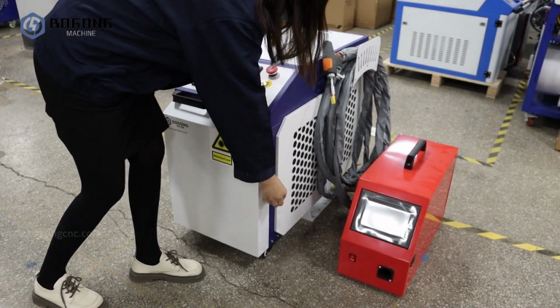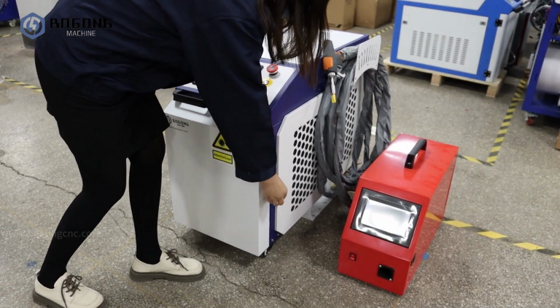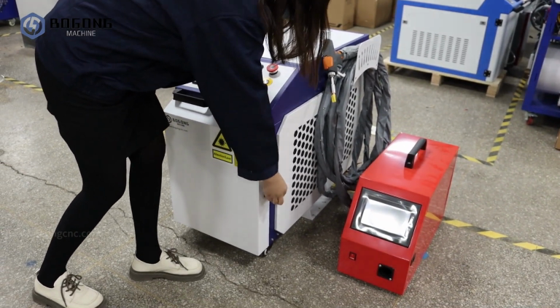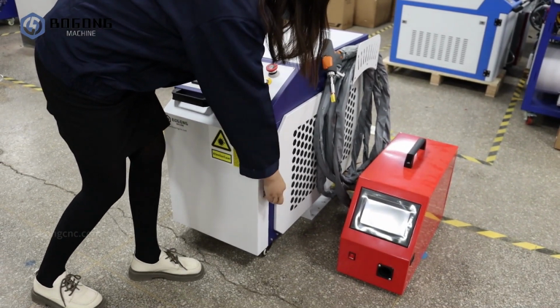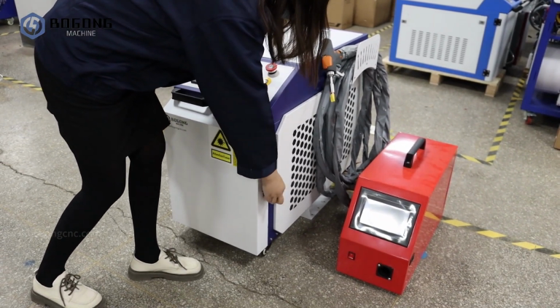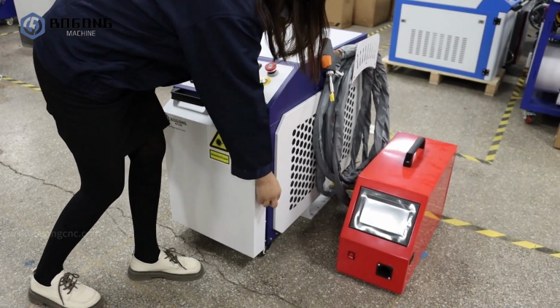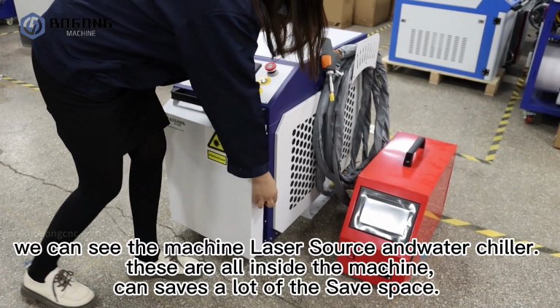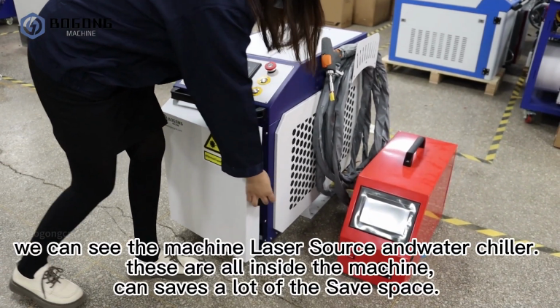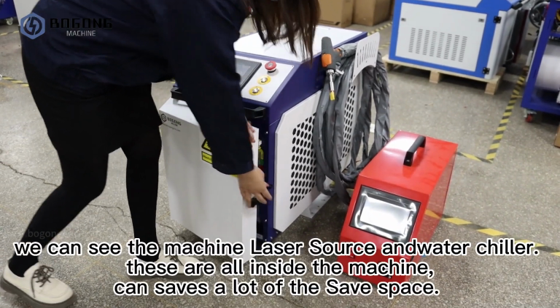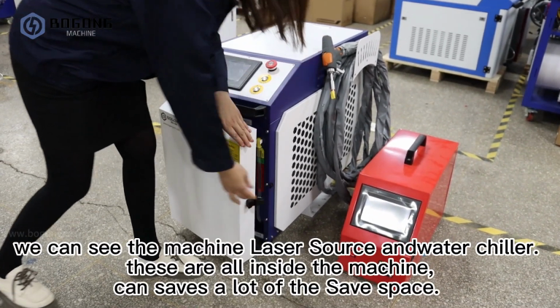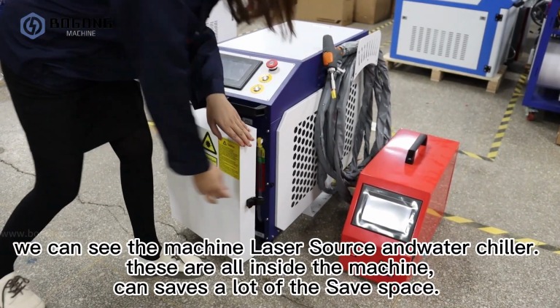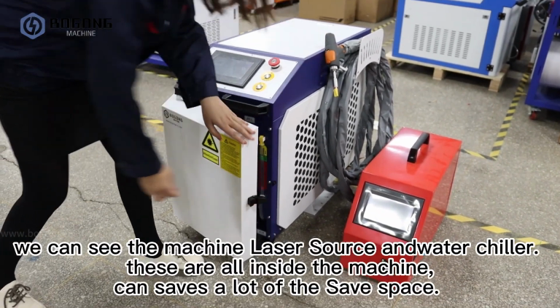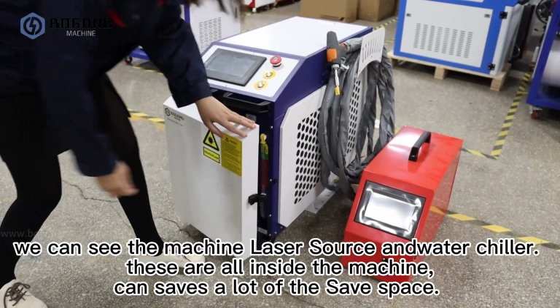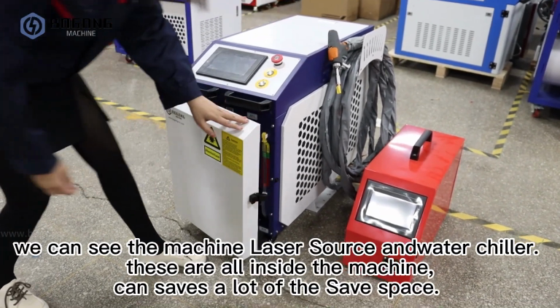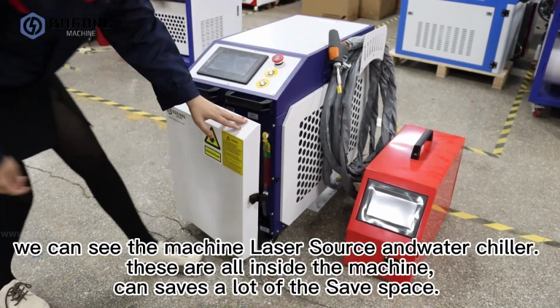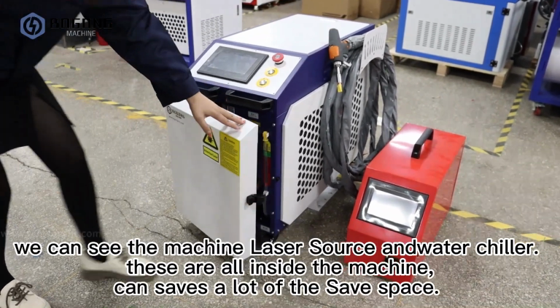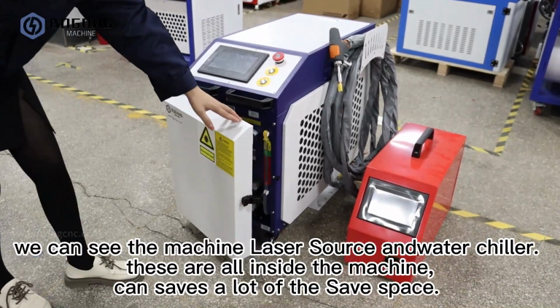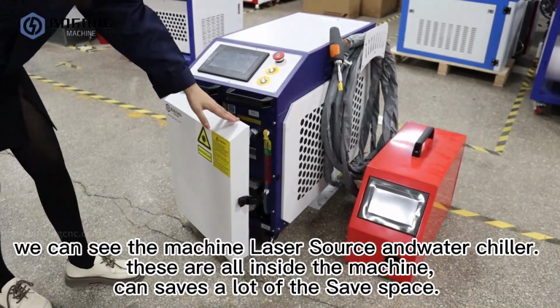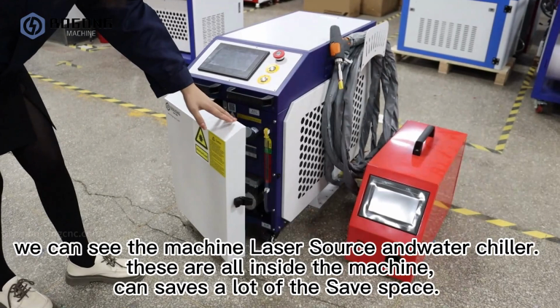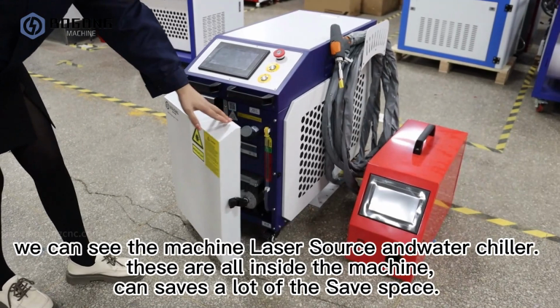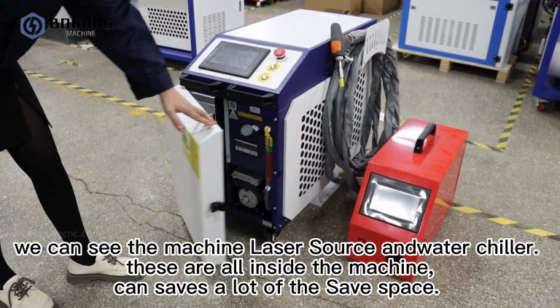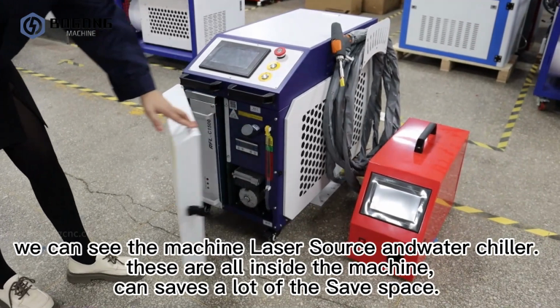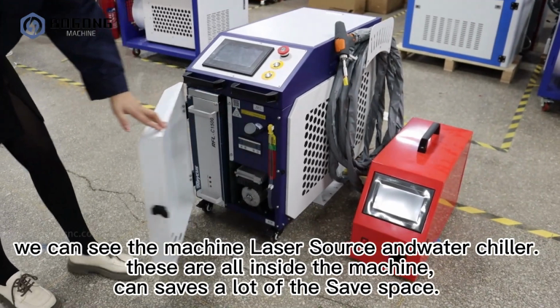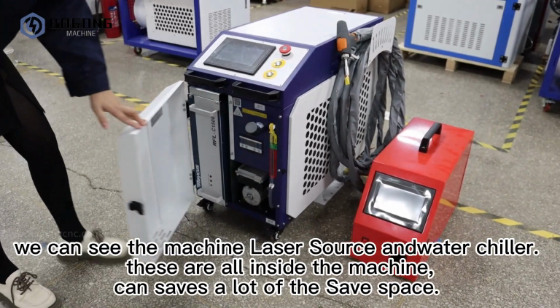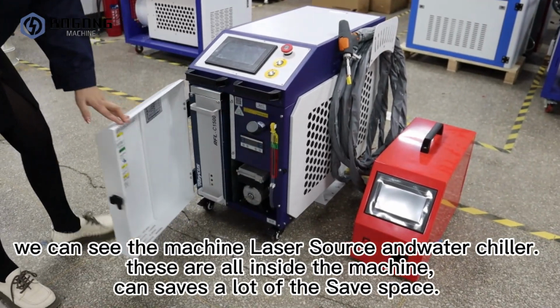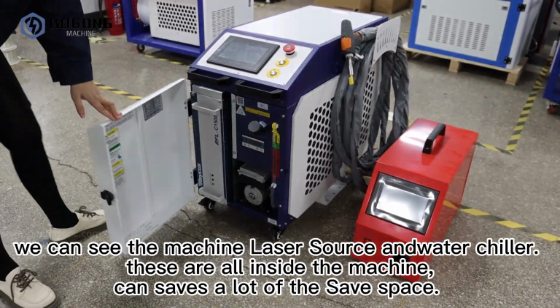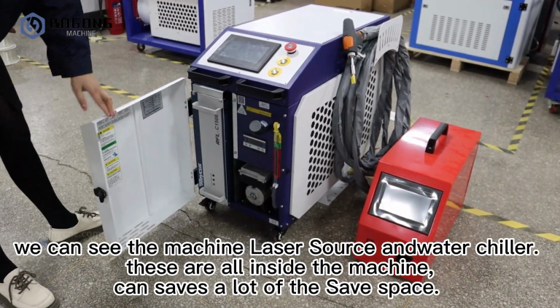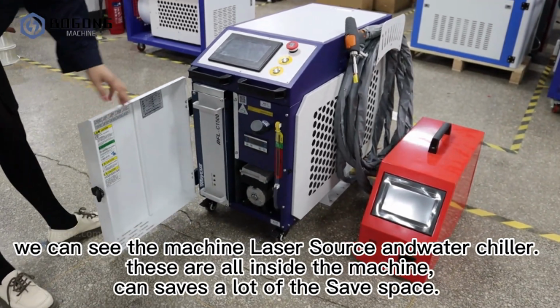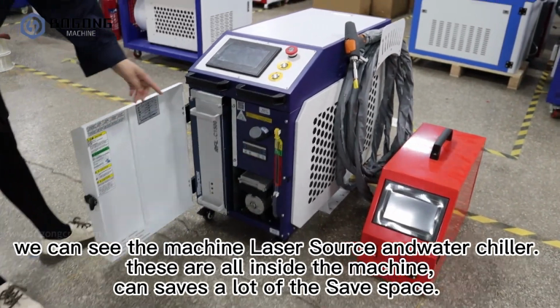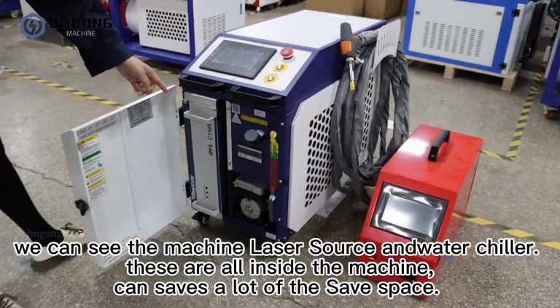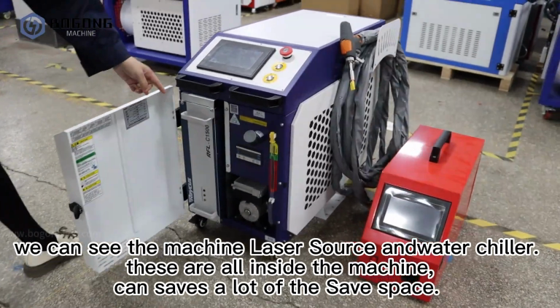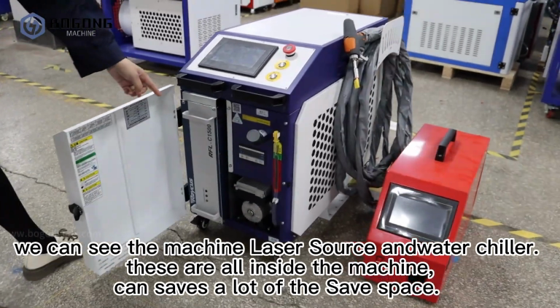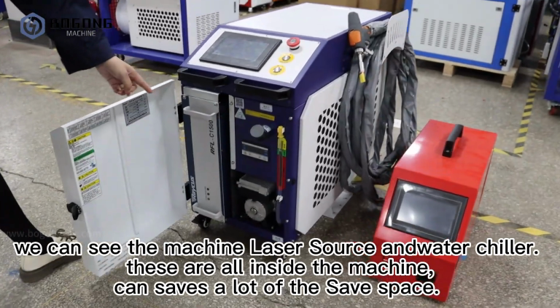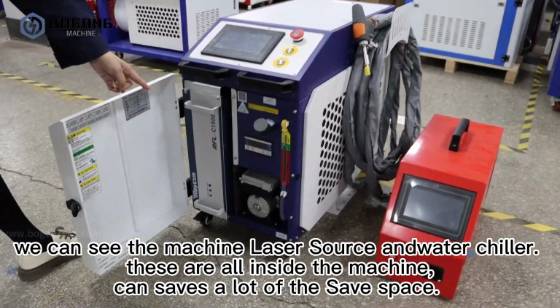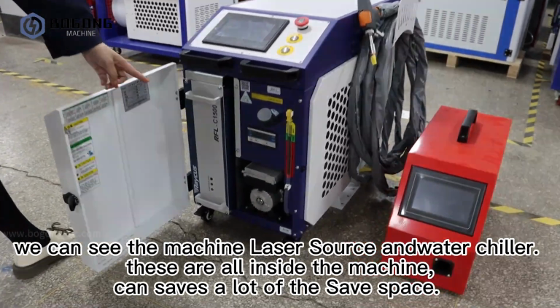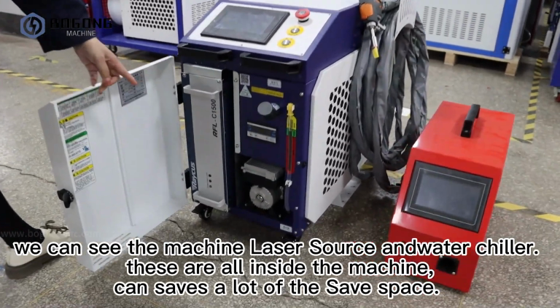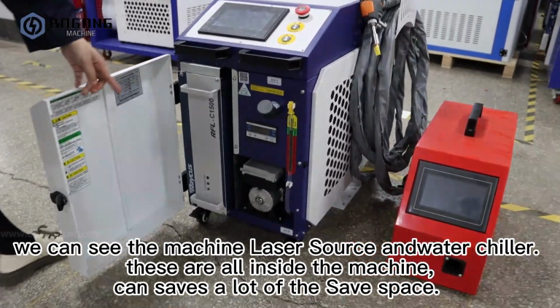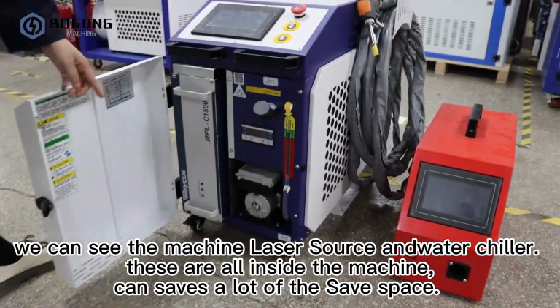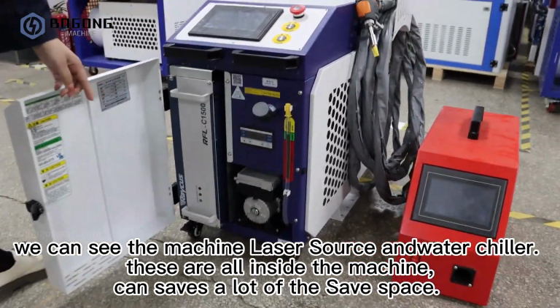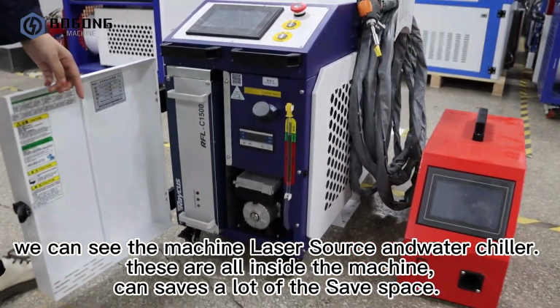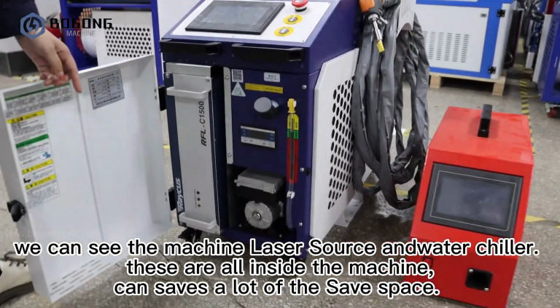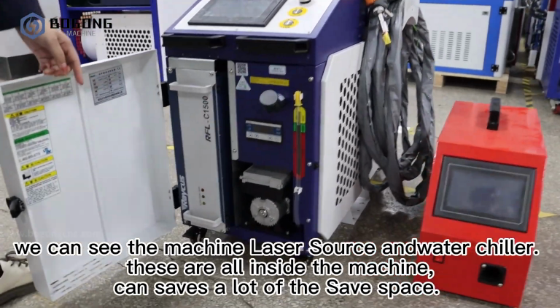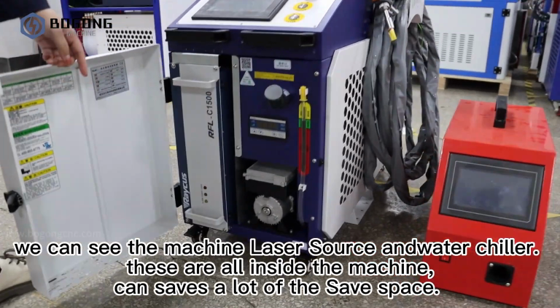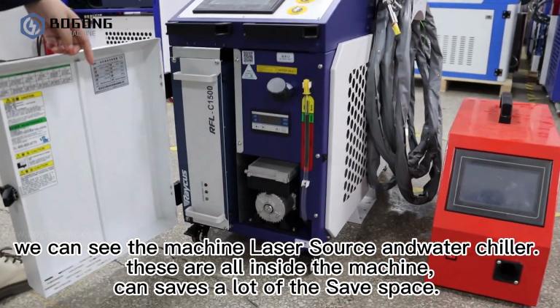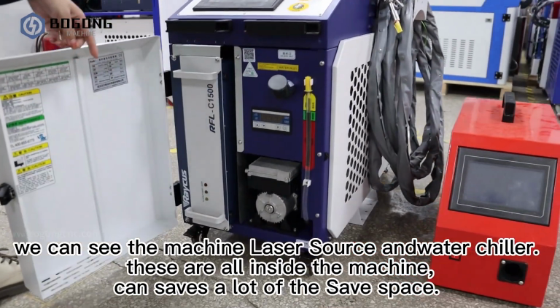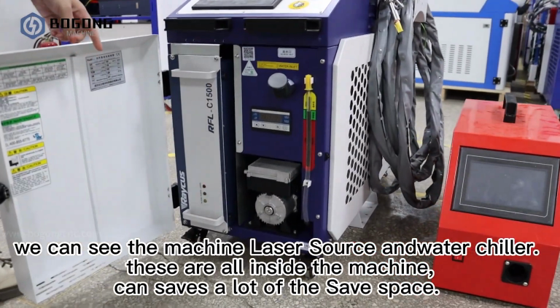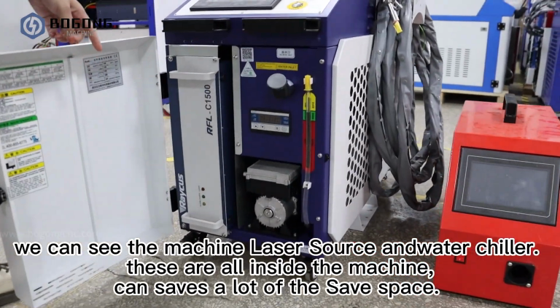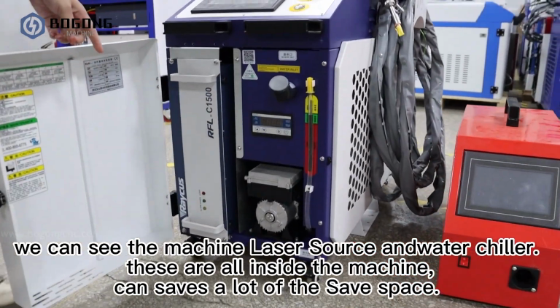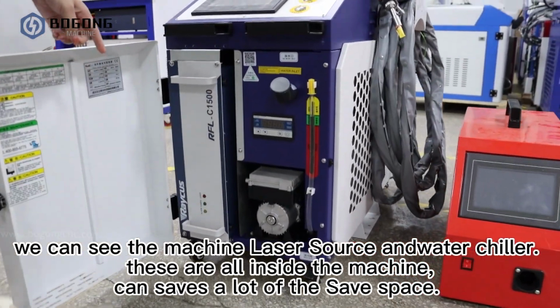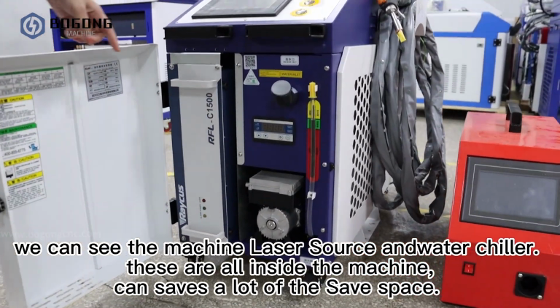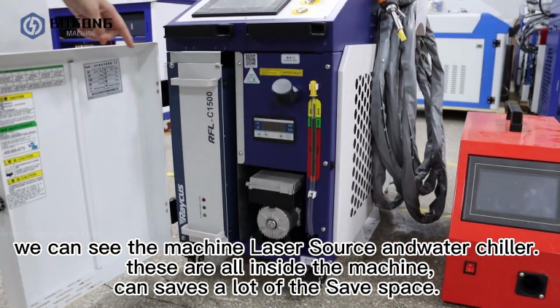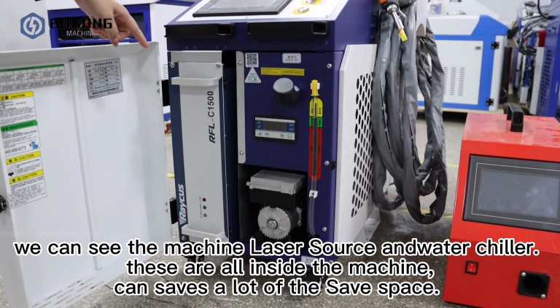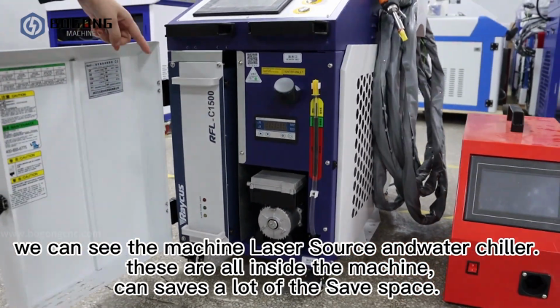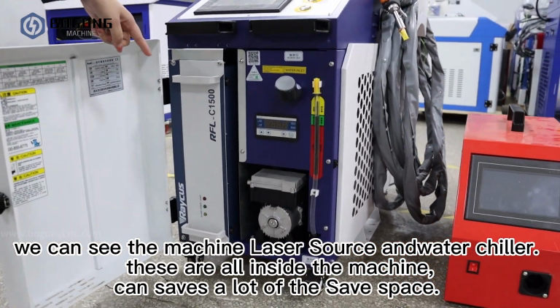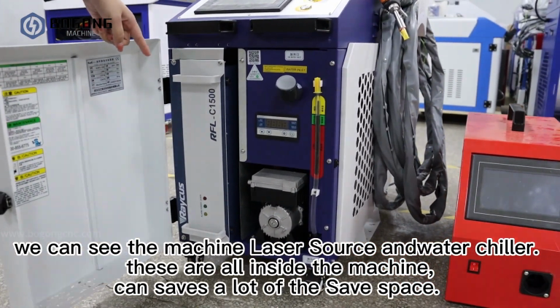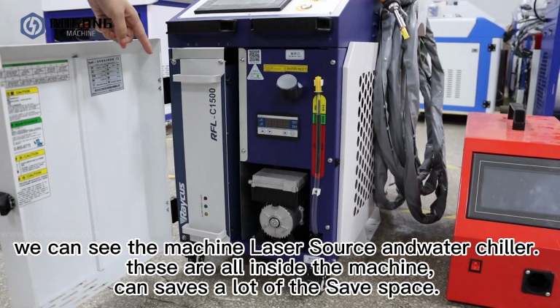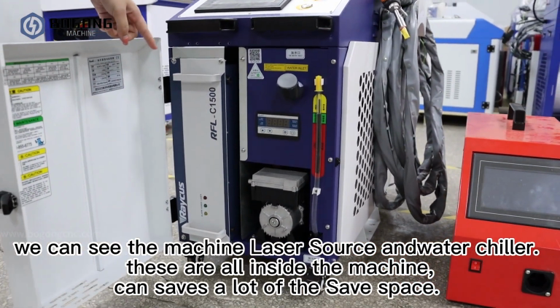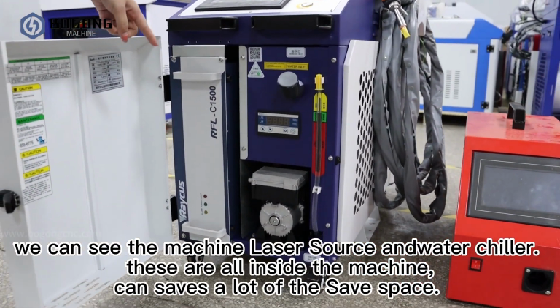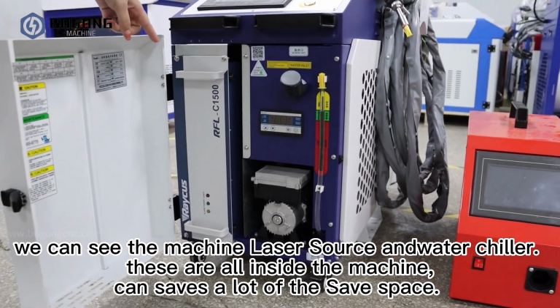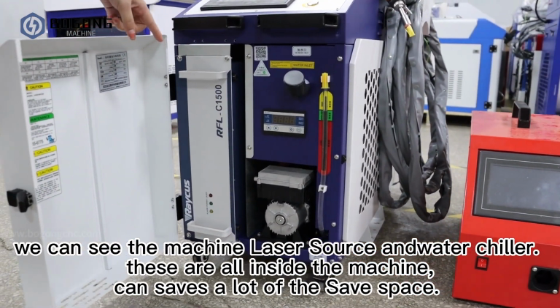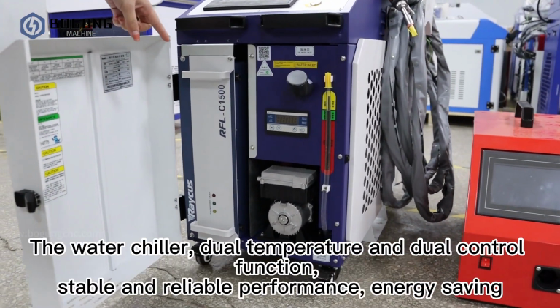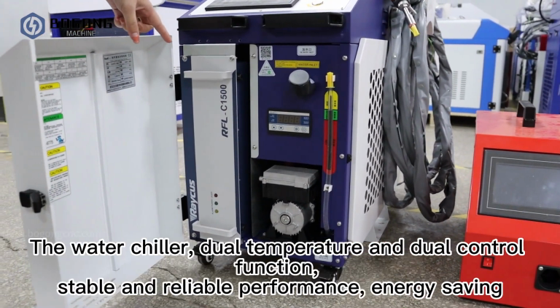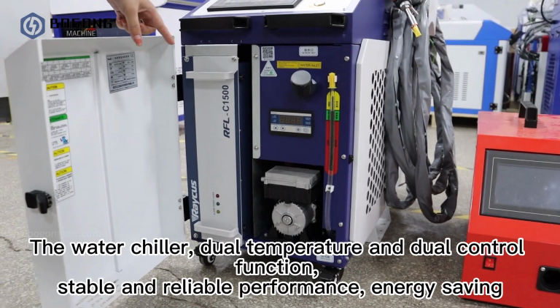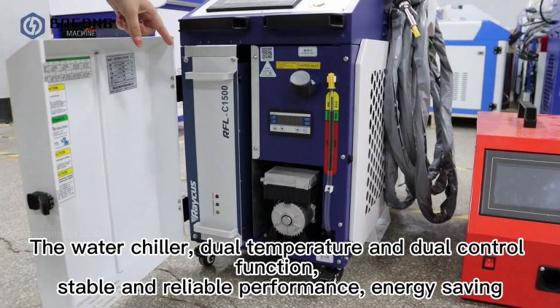Open the machine control cabinet. We can see the machine laser source and water chiller. These are all inside the machine, which can save a lot of space.